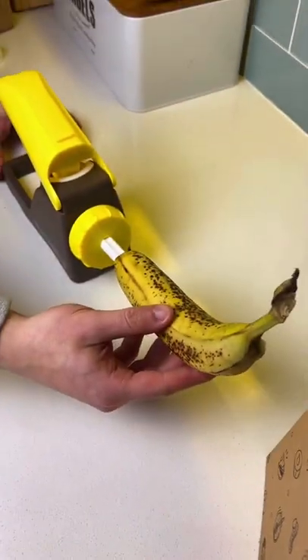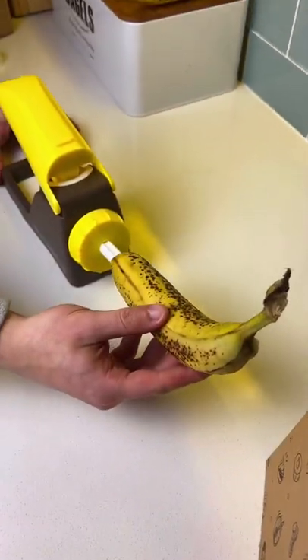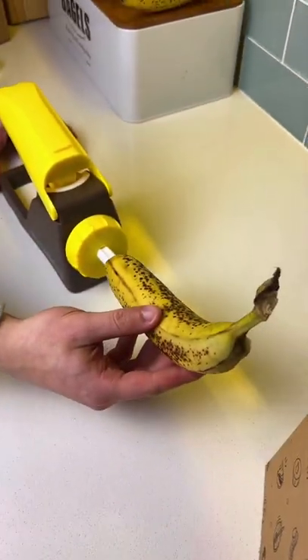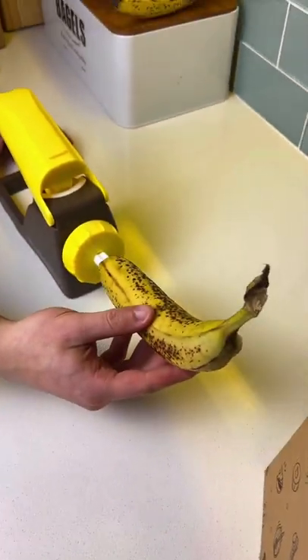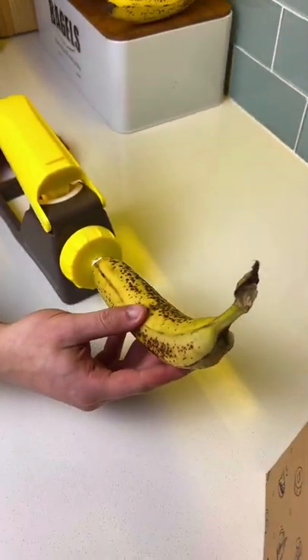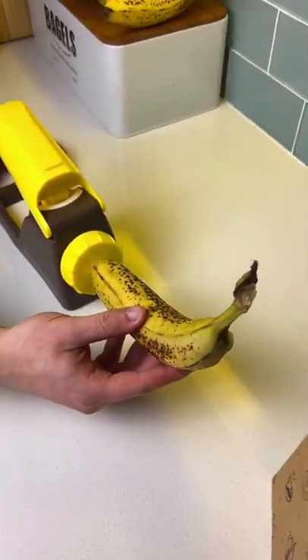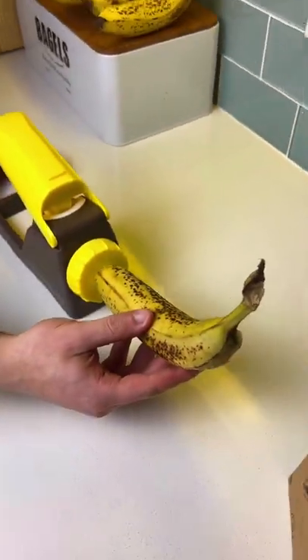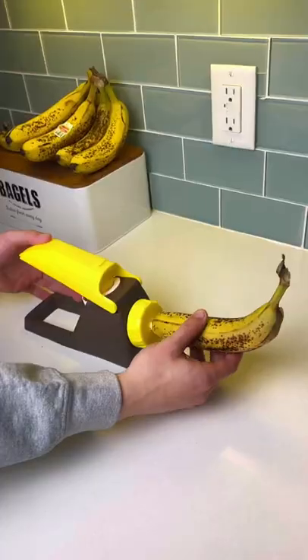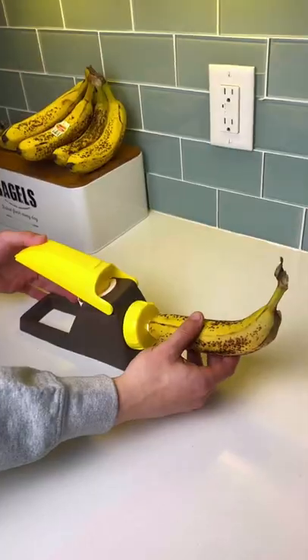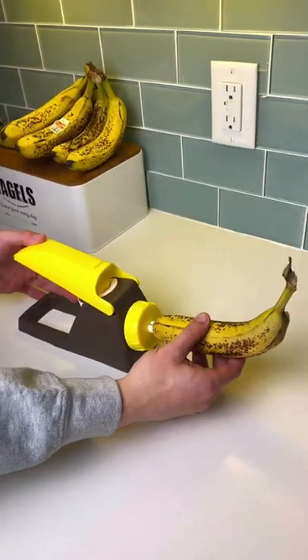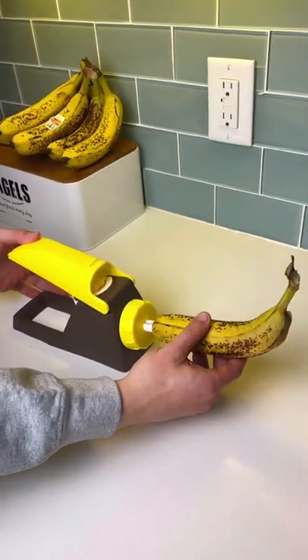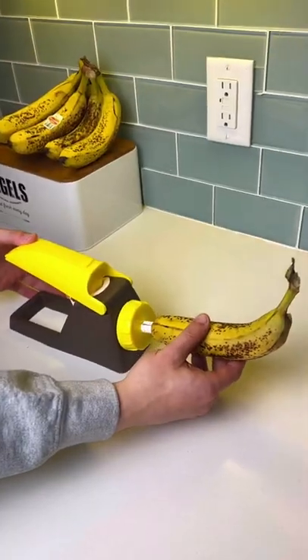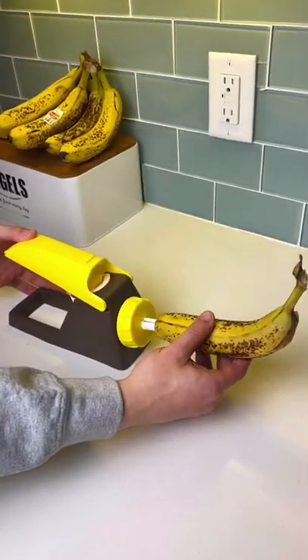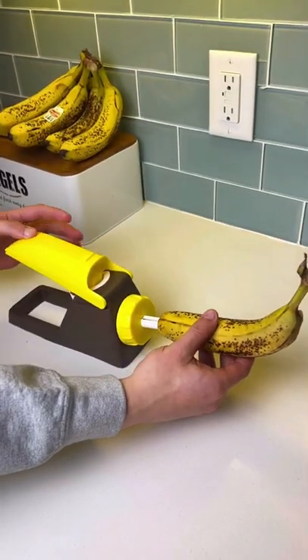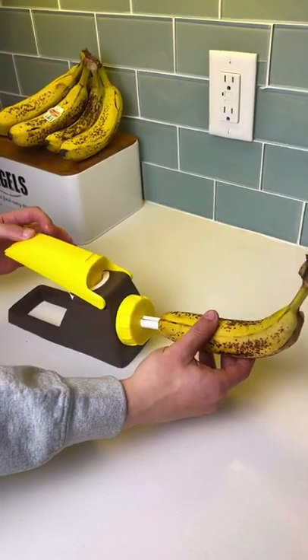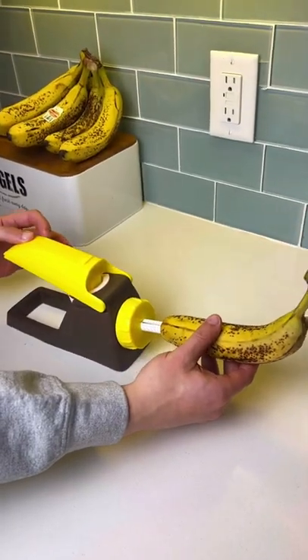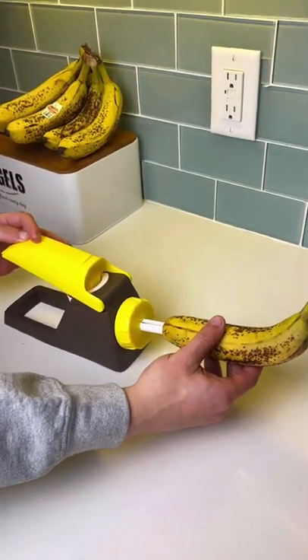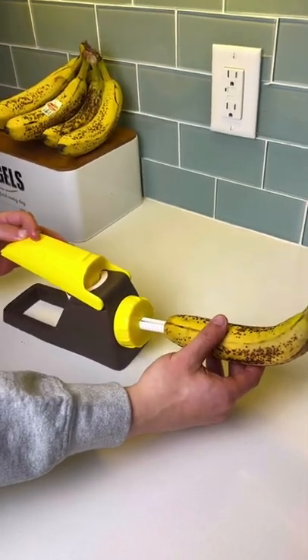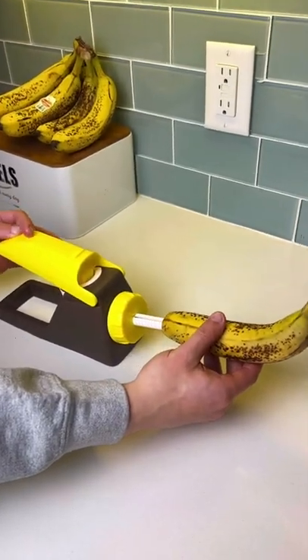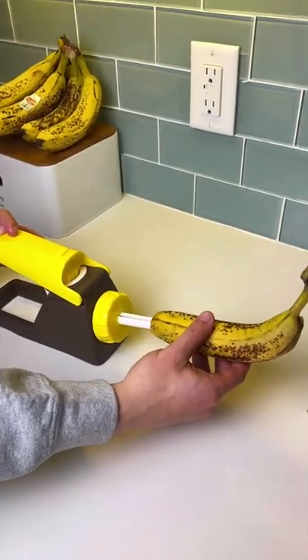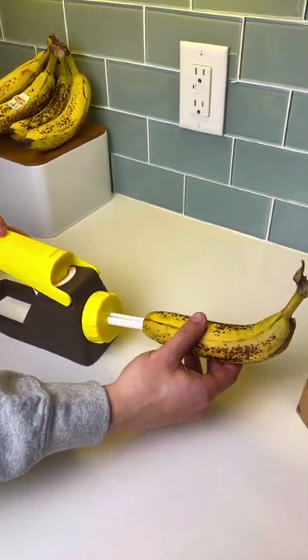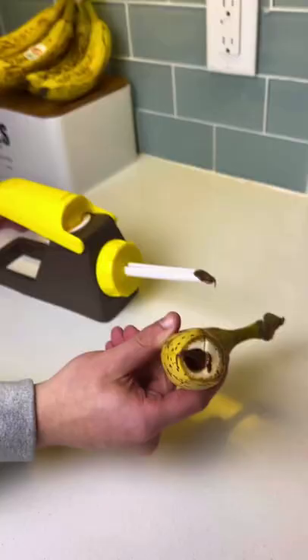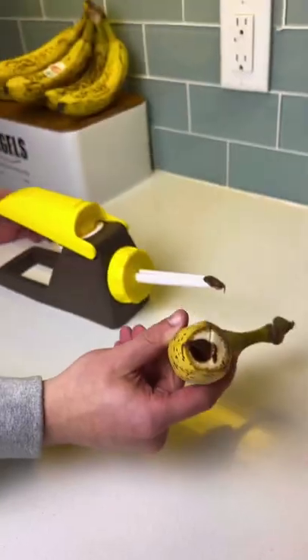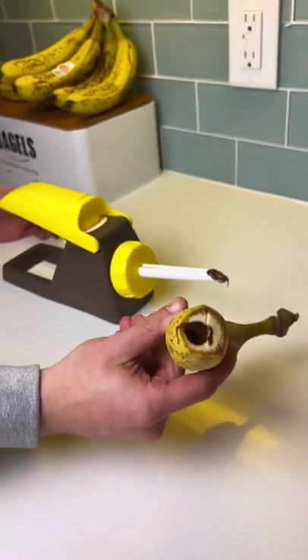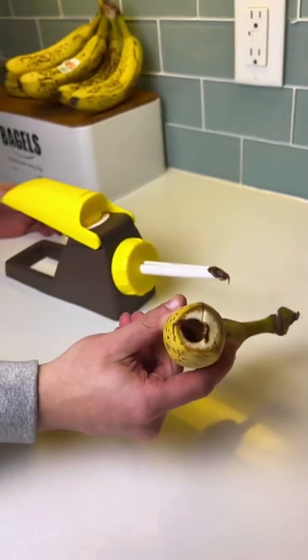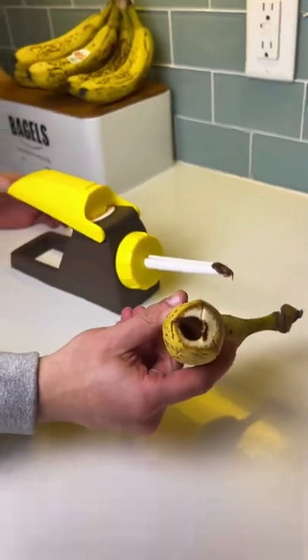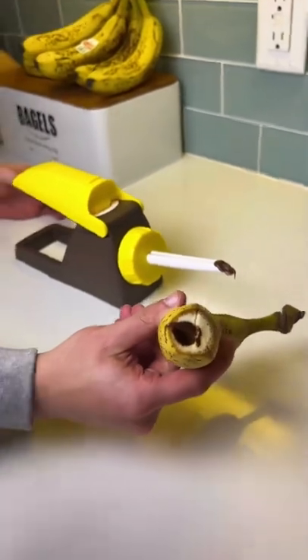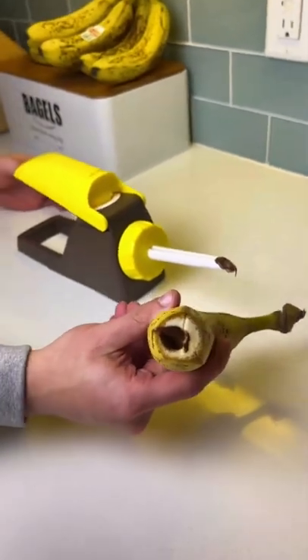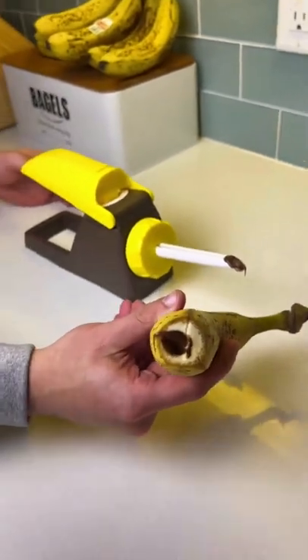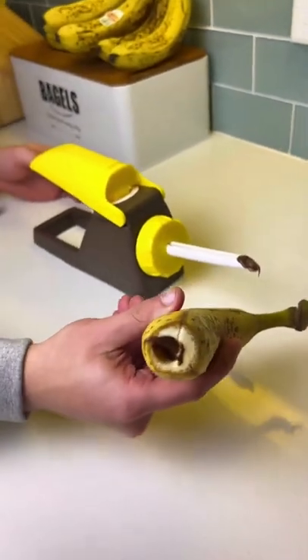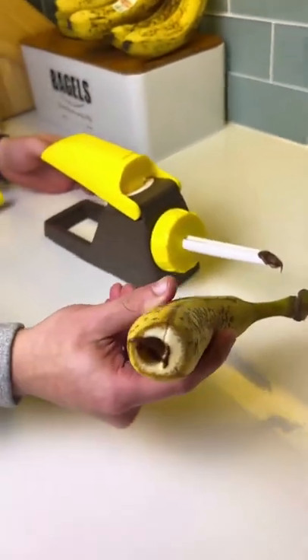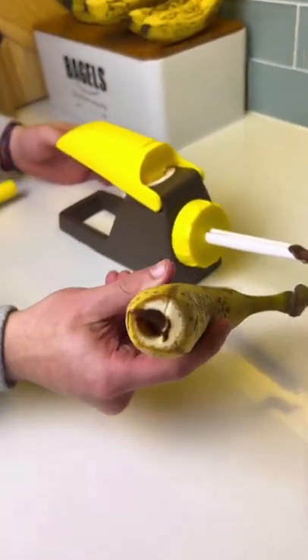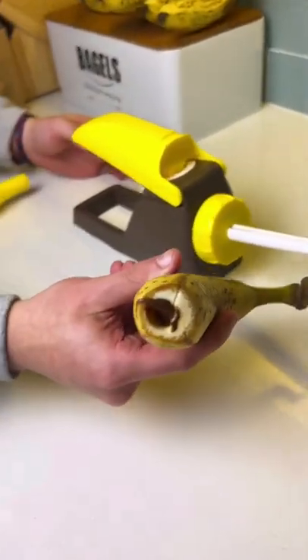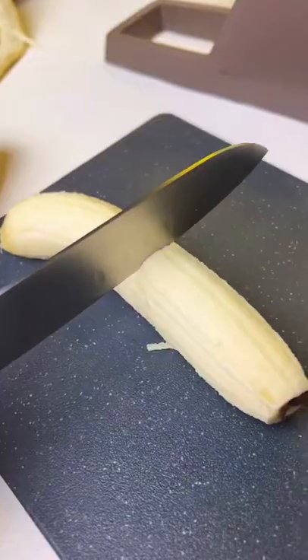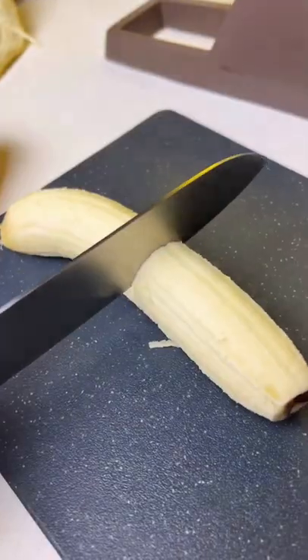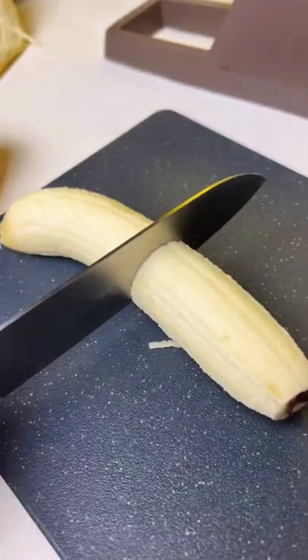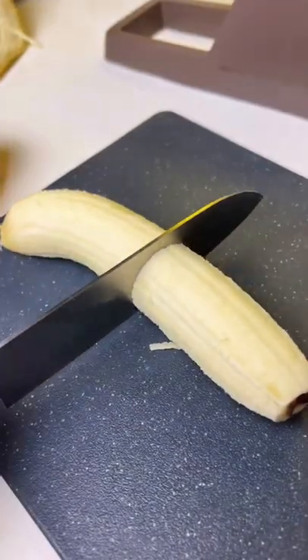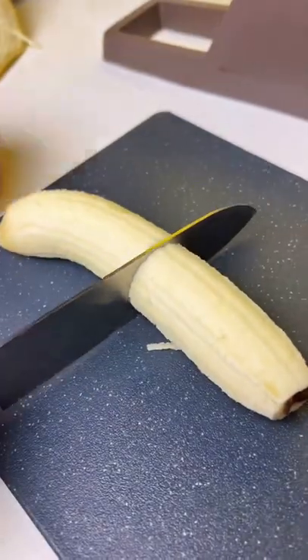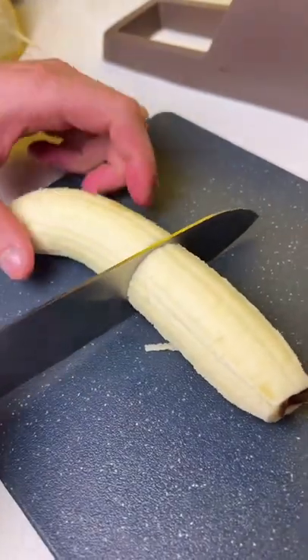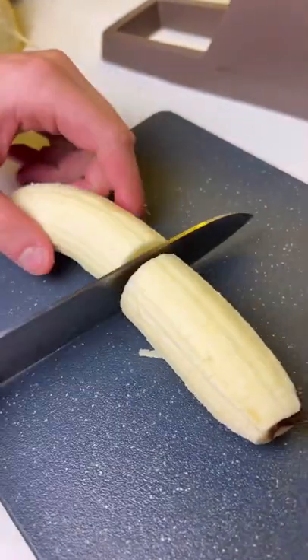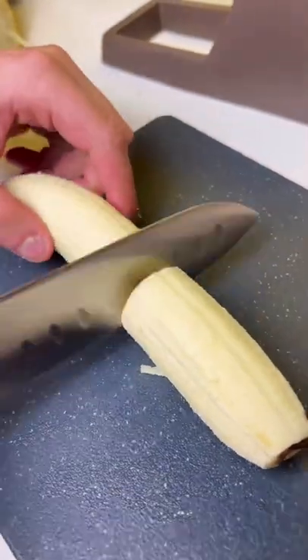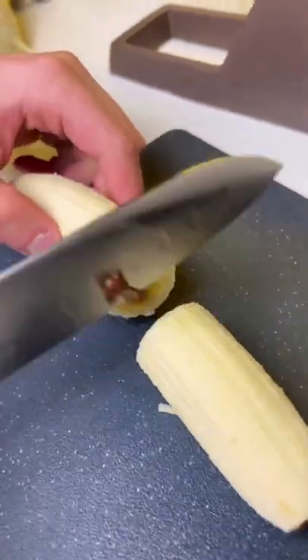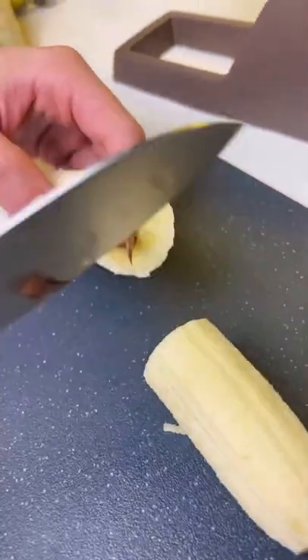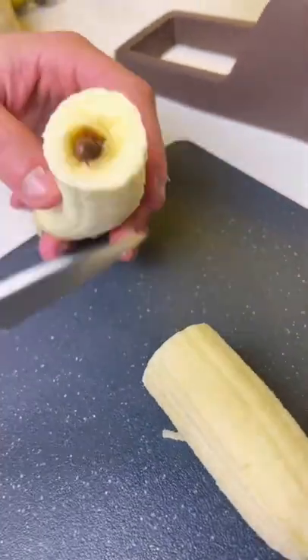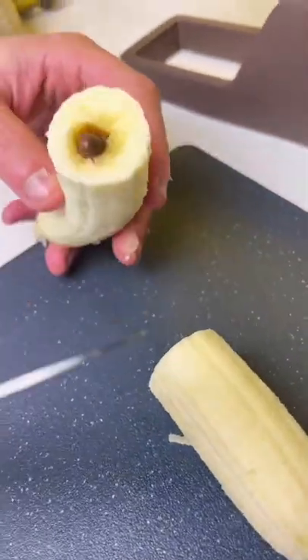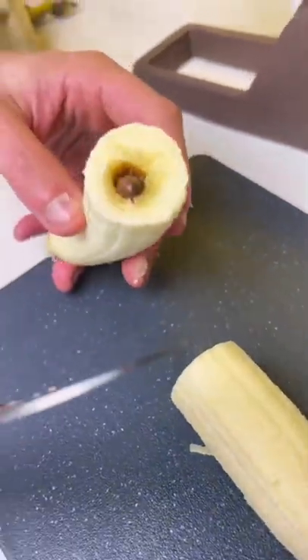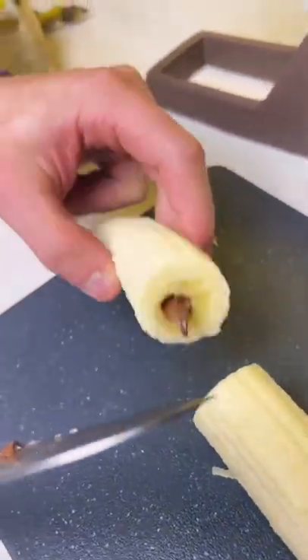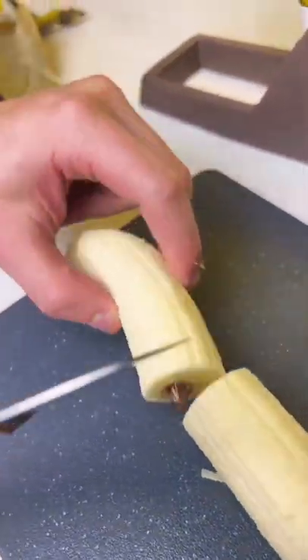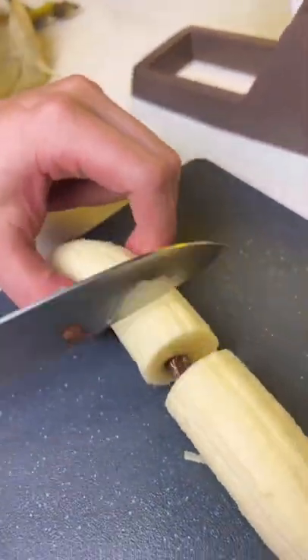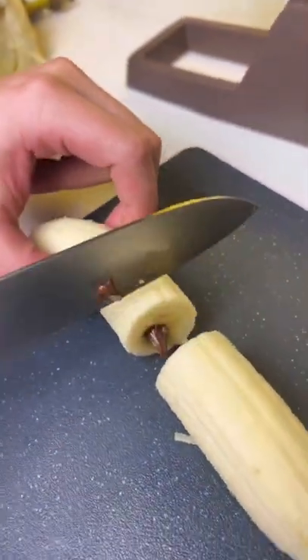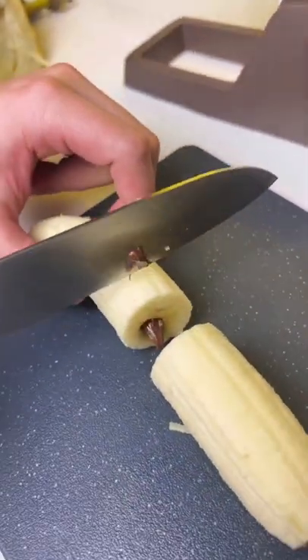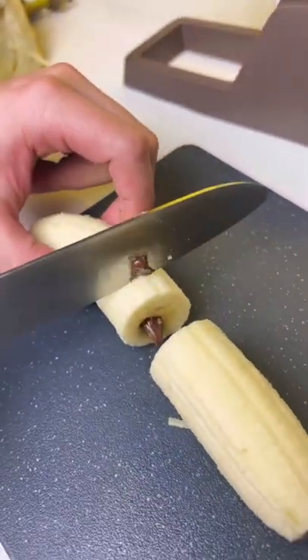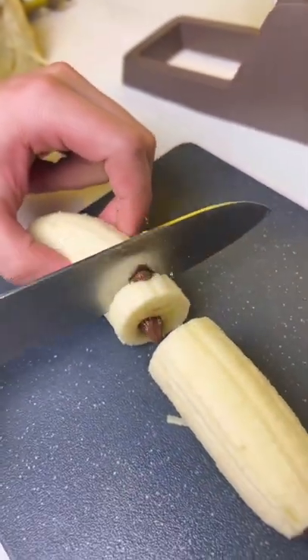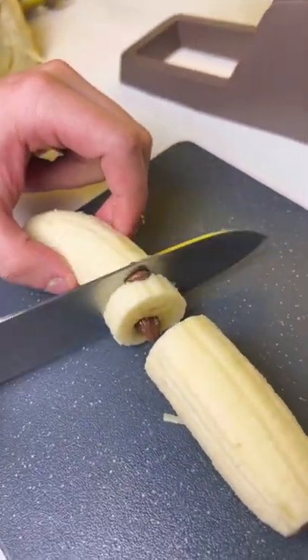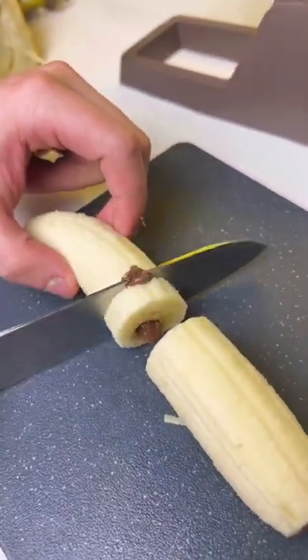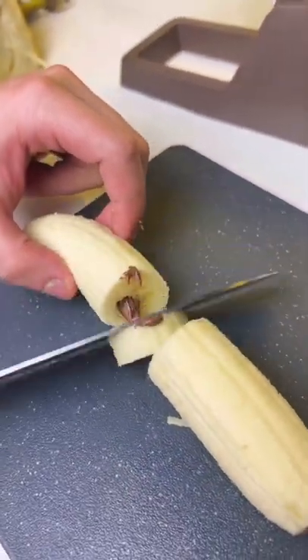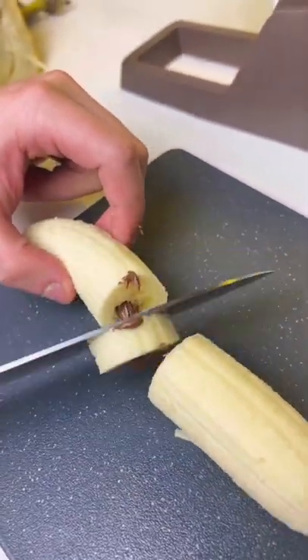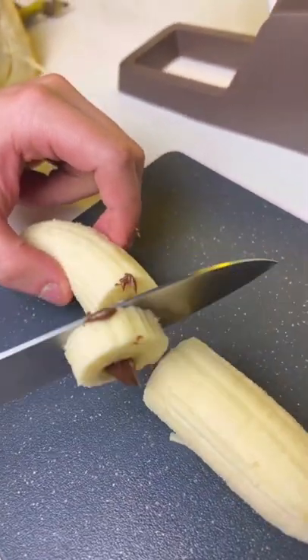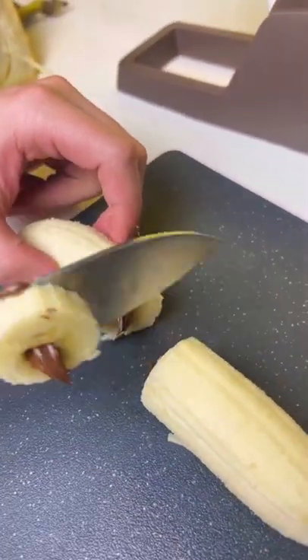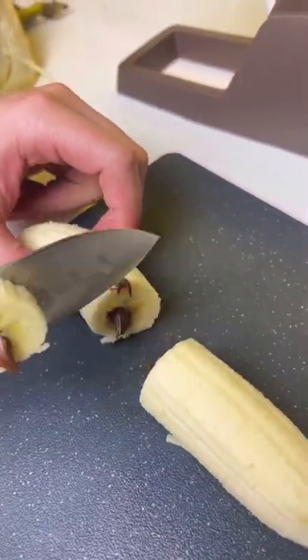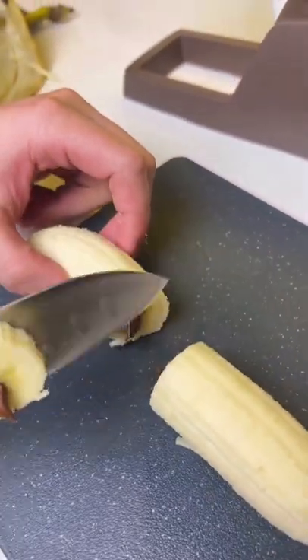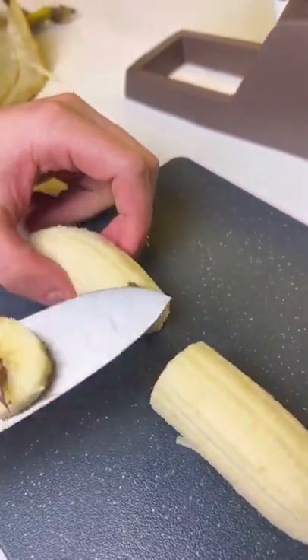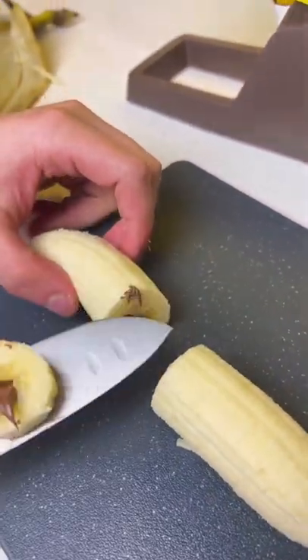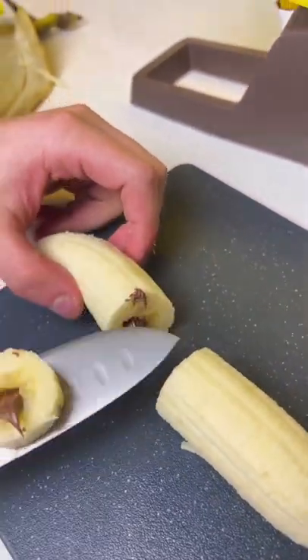On our first time trying it, our only wish was that we pushed down a little harder to fill it with extra Nutella, but as you can see, it still had a good amount in every bite. This product is amazing!